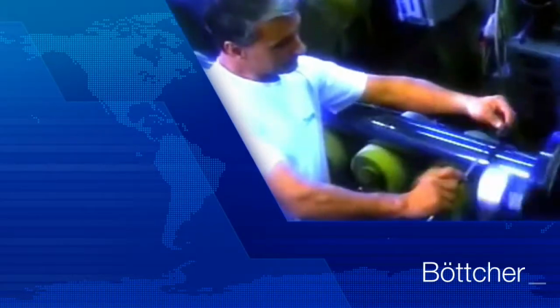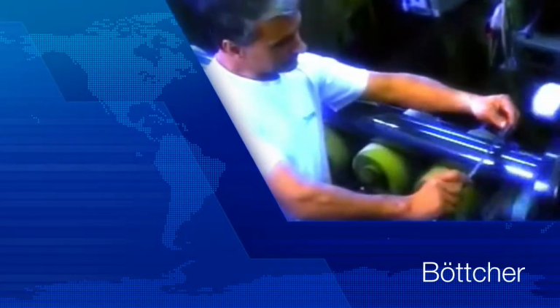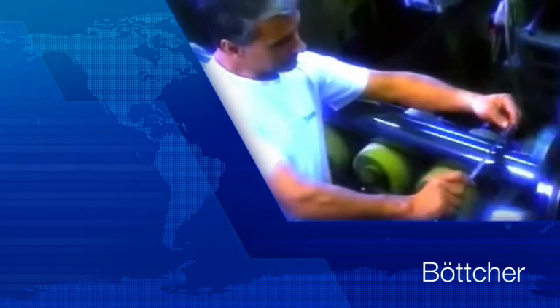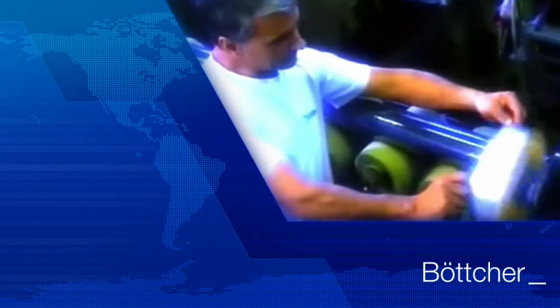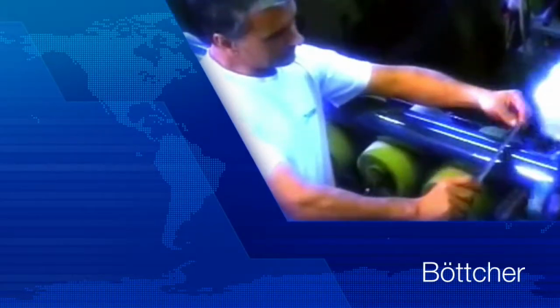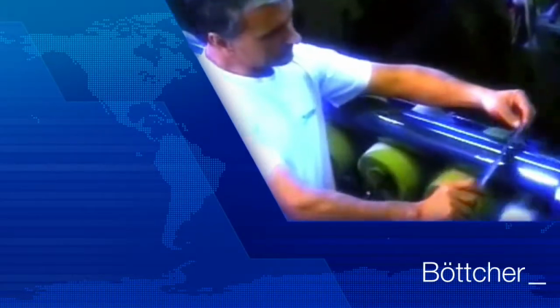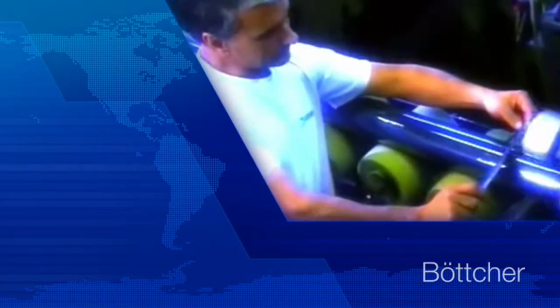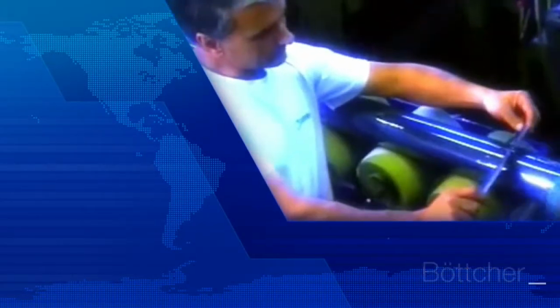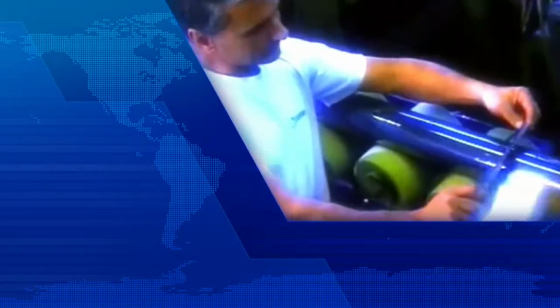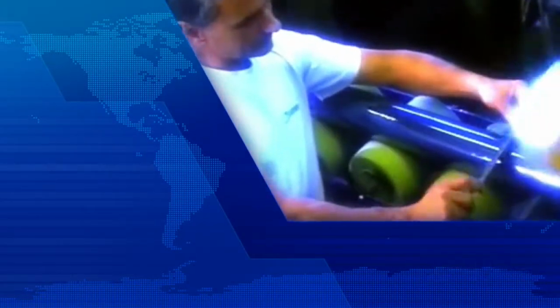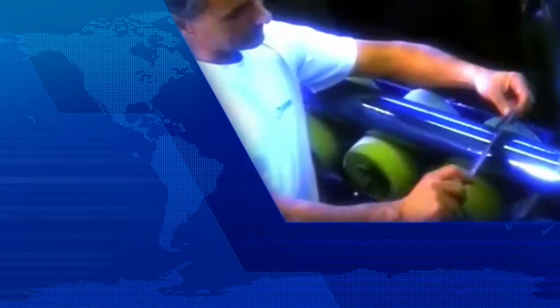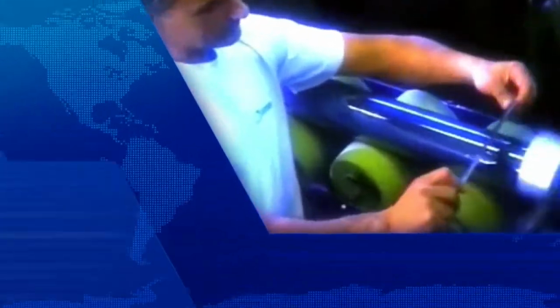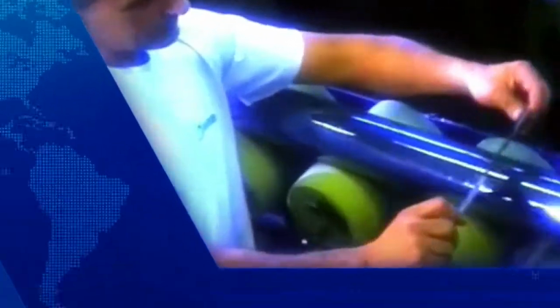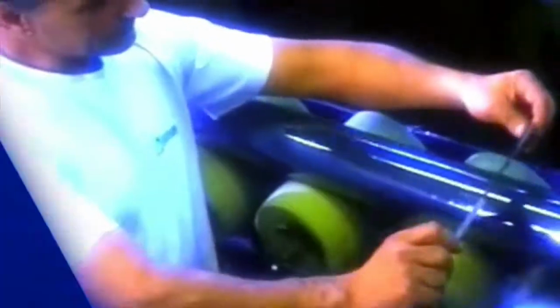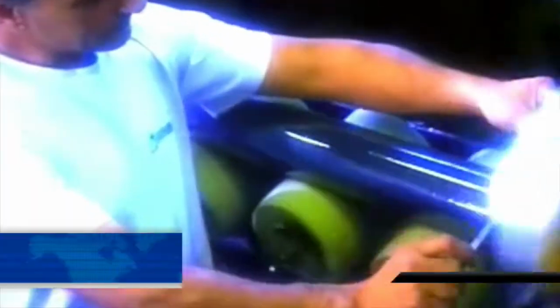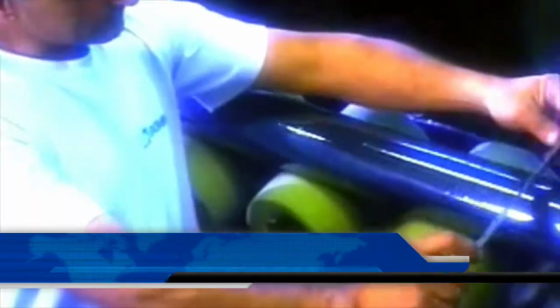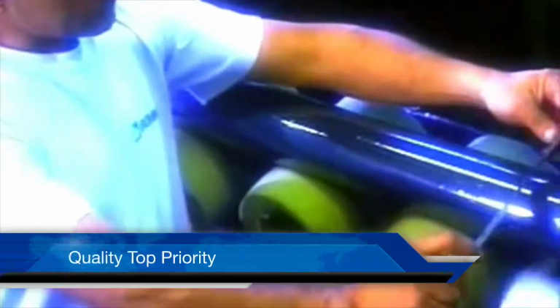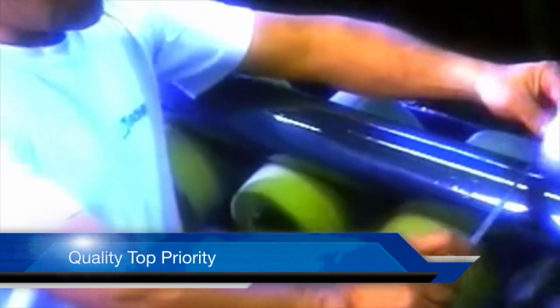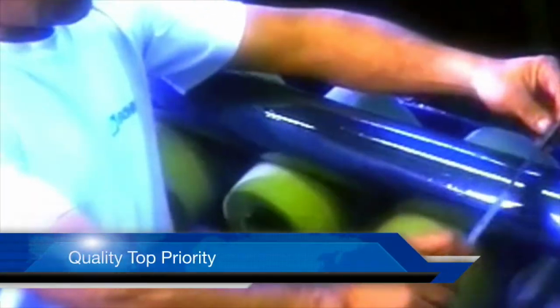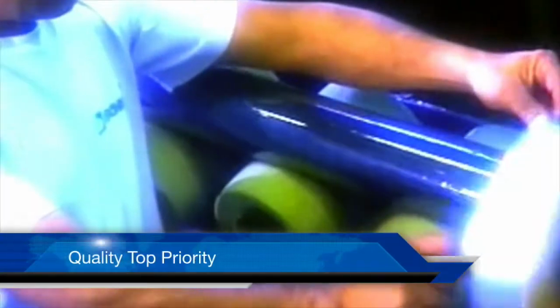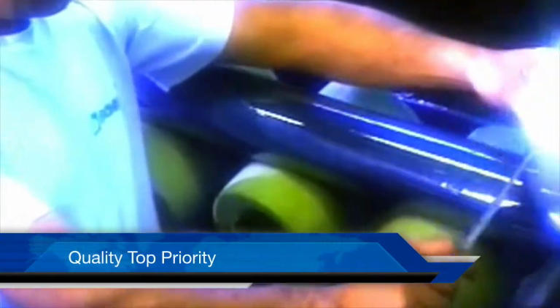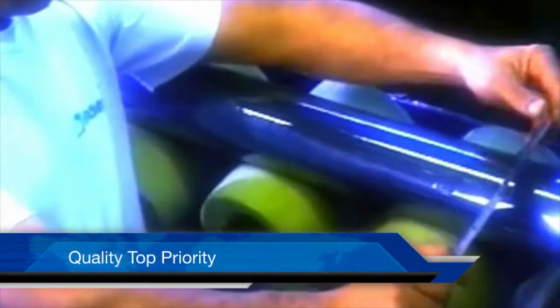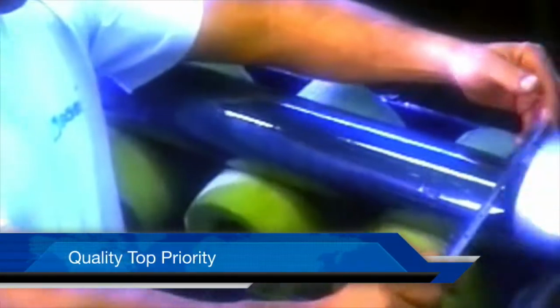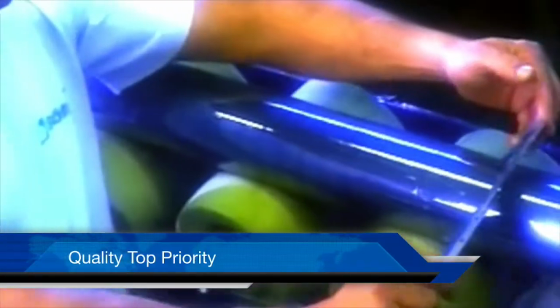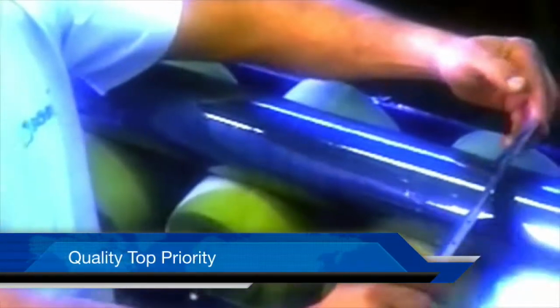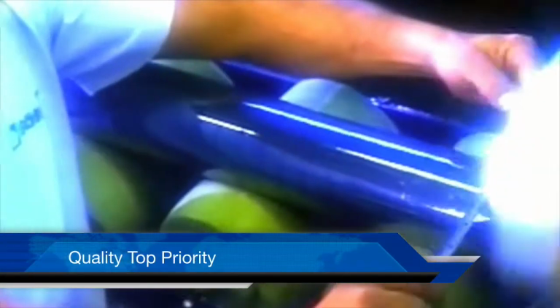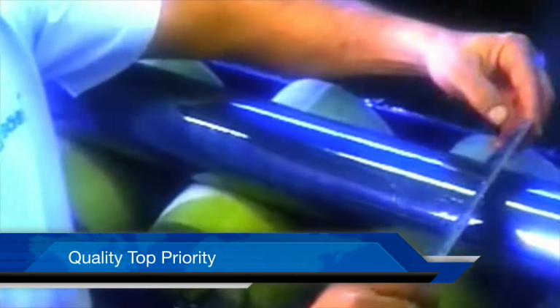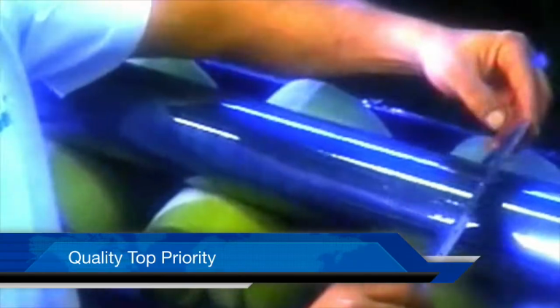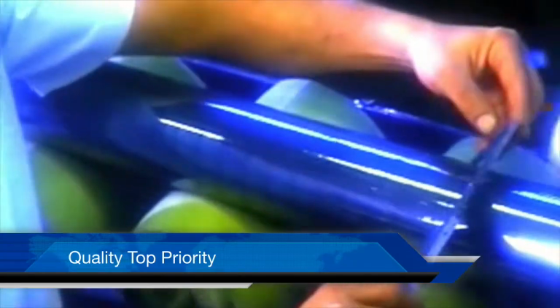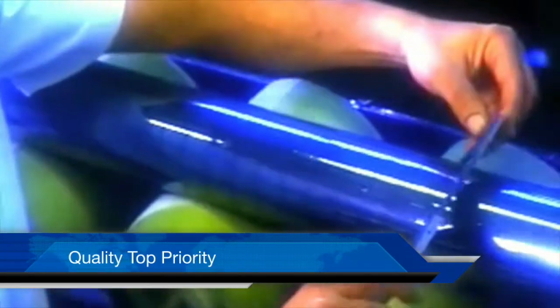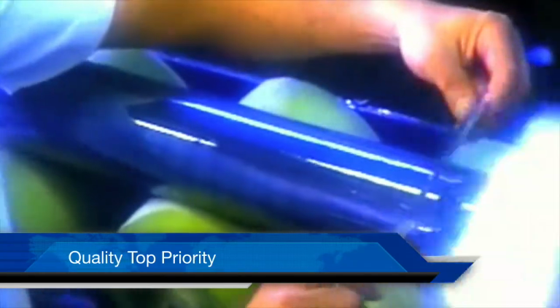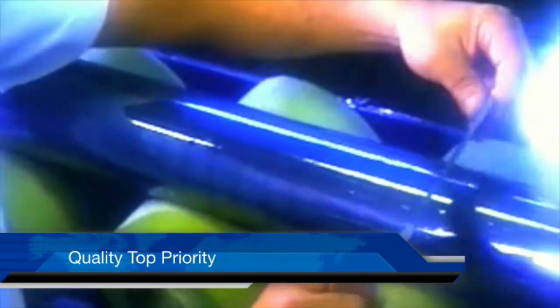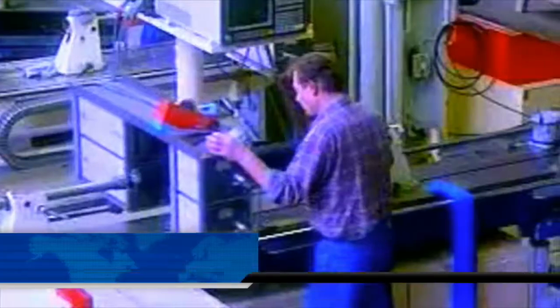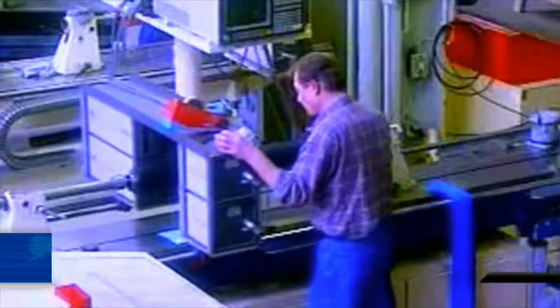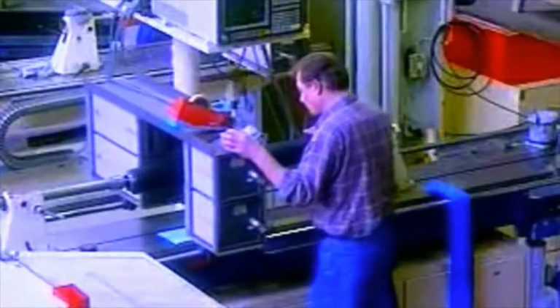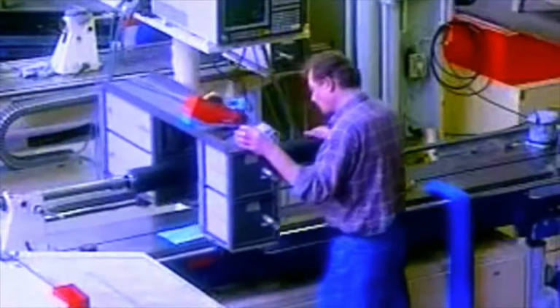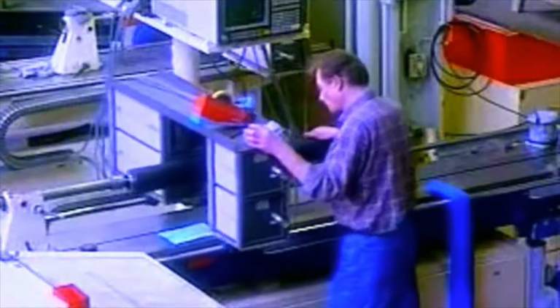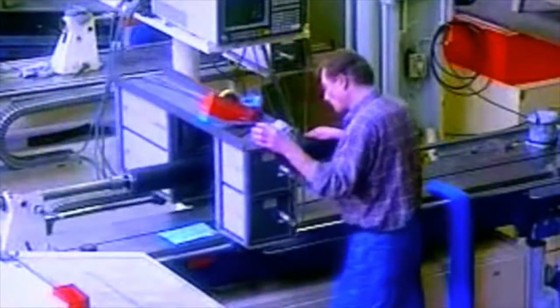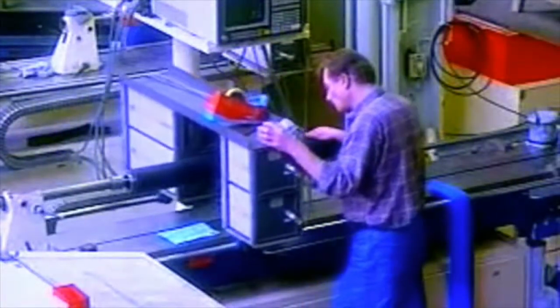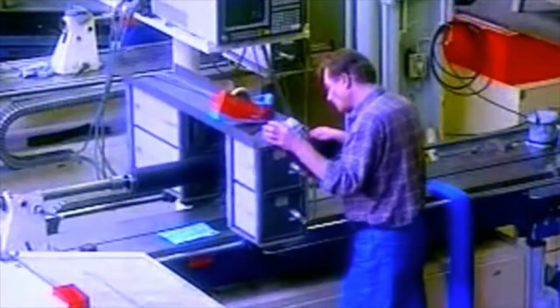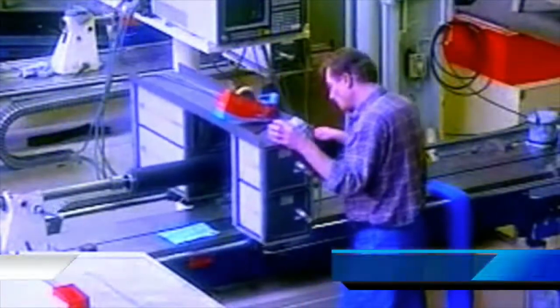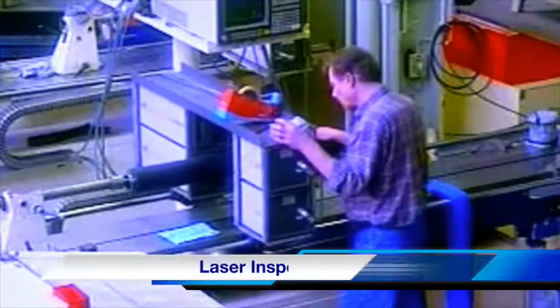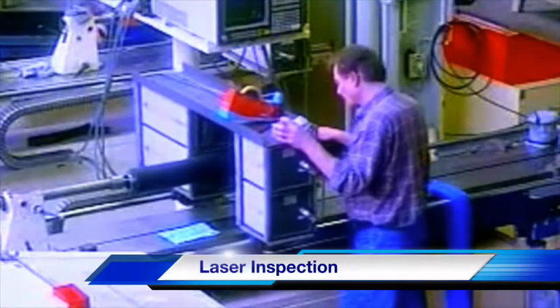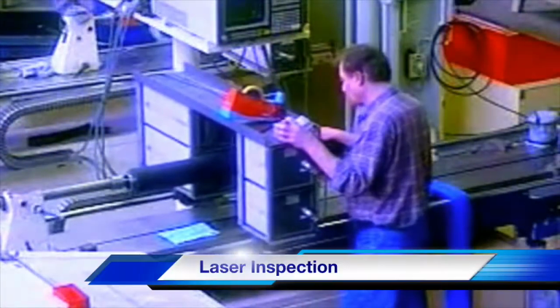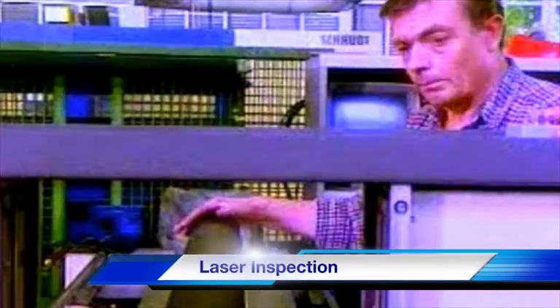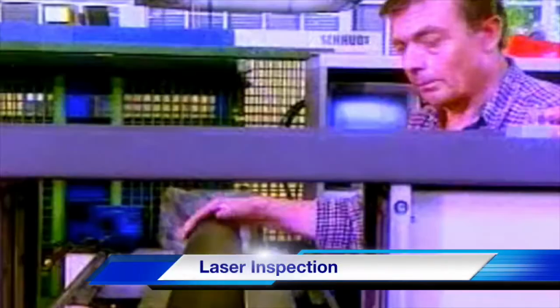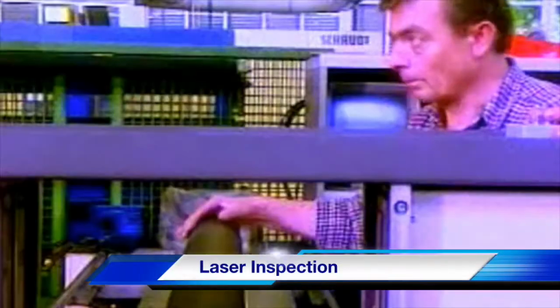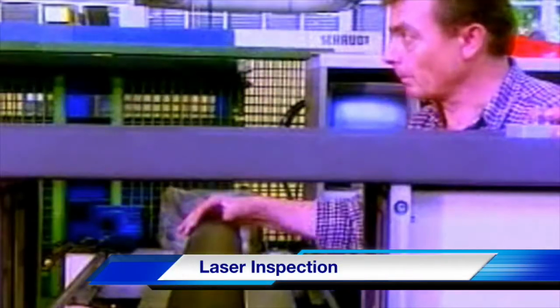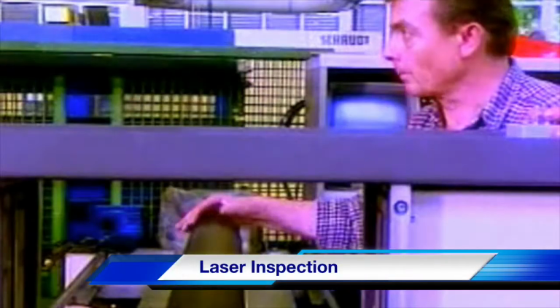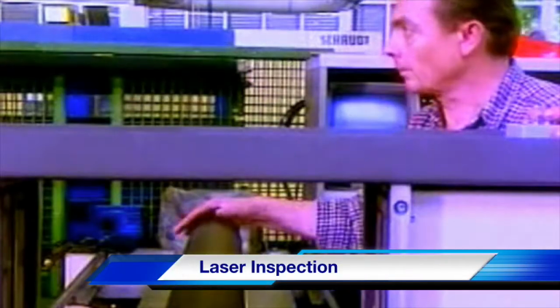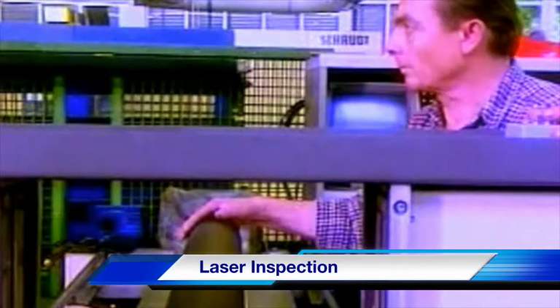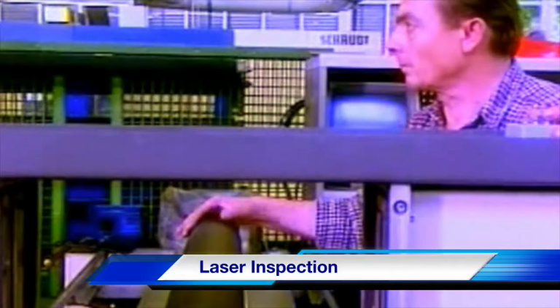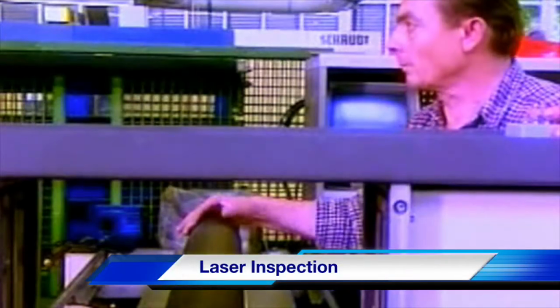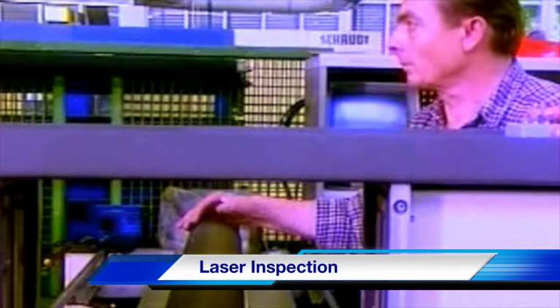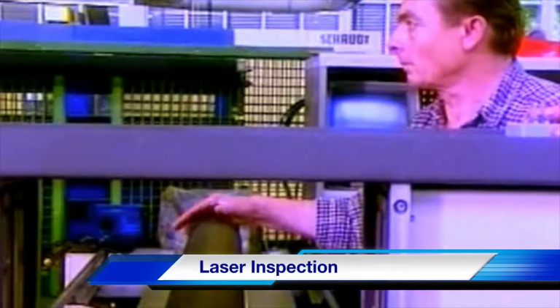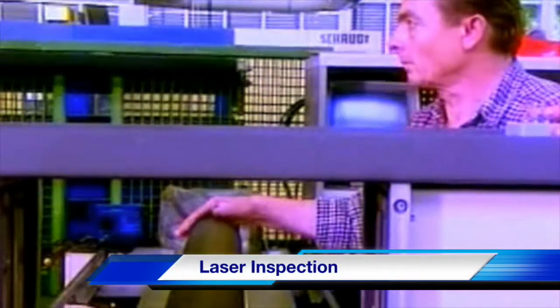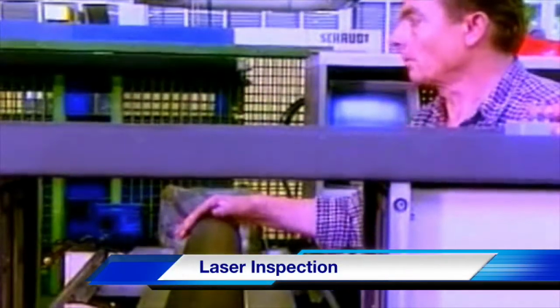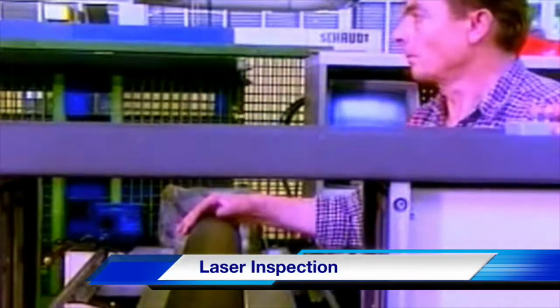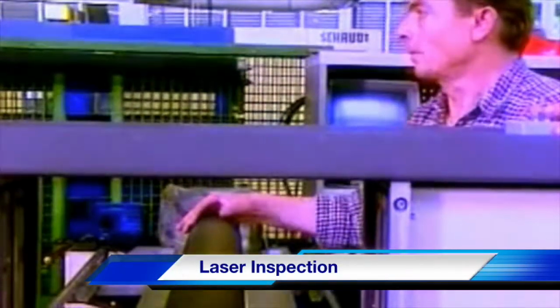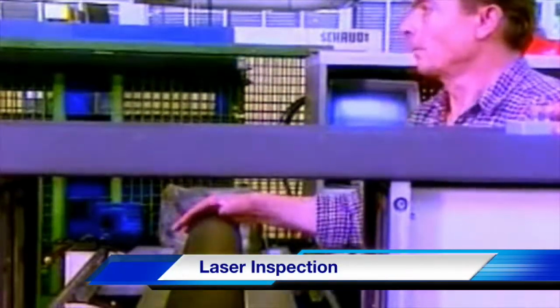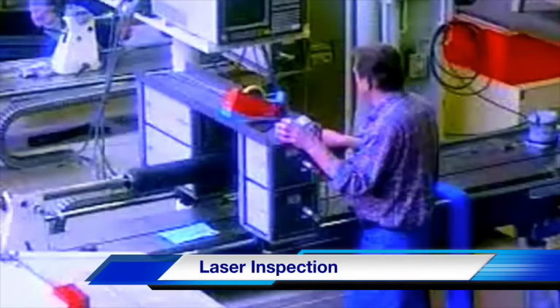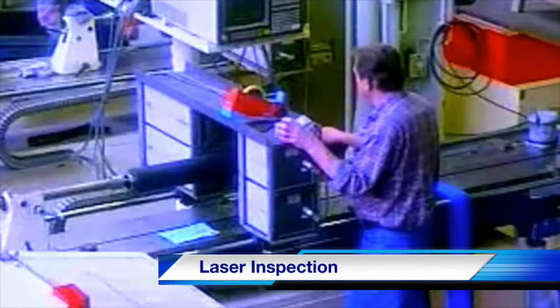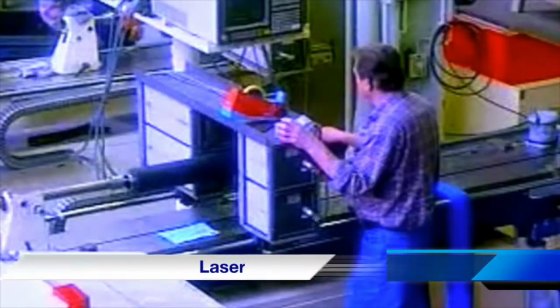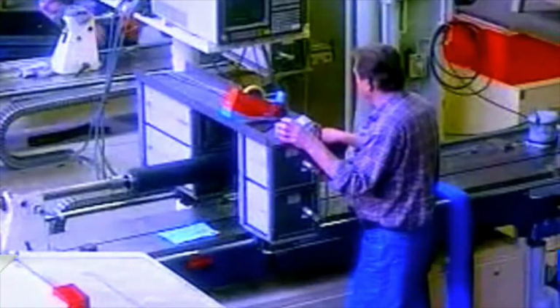Quality is our top priority at every stage of production. At the final inspection, the surfaces of virtual rollers are tested by laser to guarantee tolerance compliance.